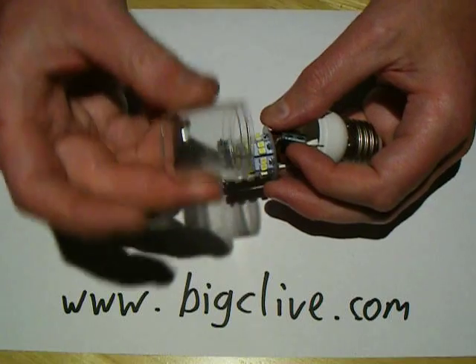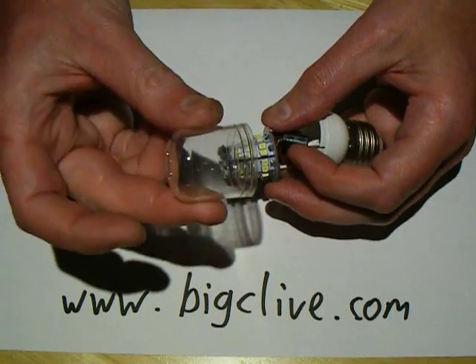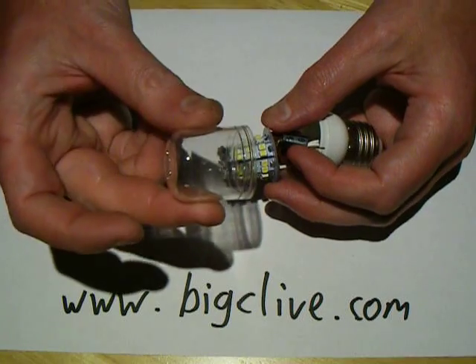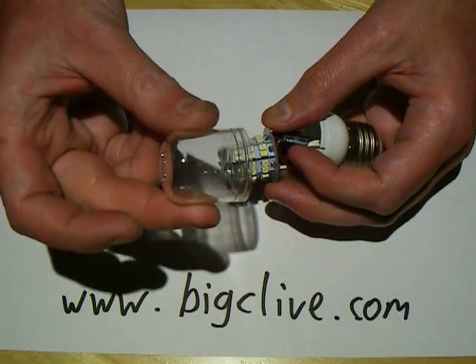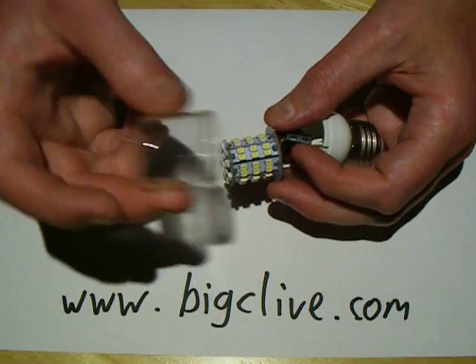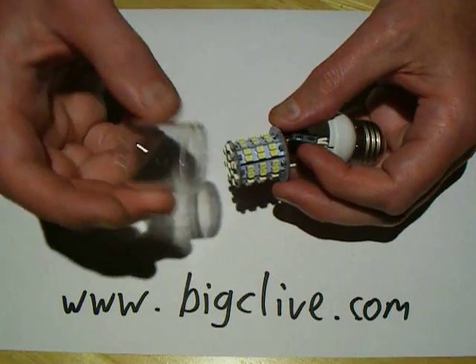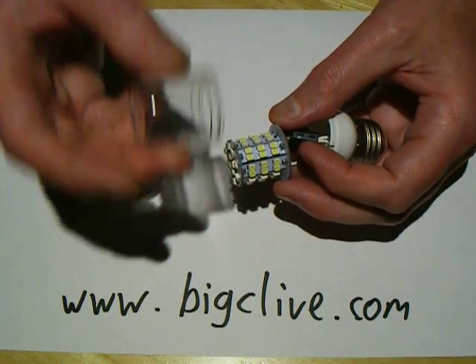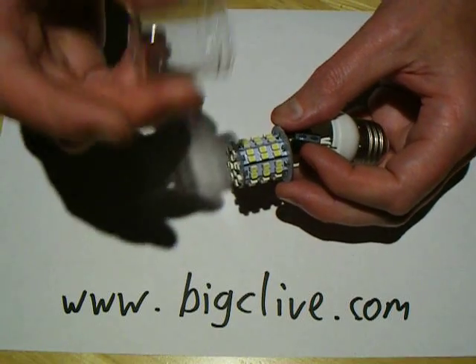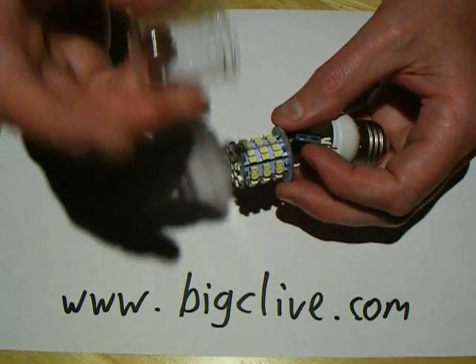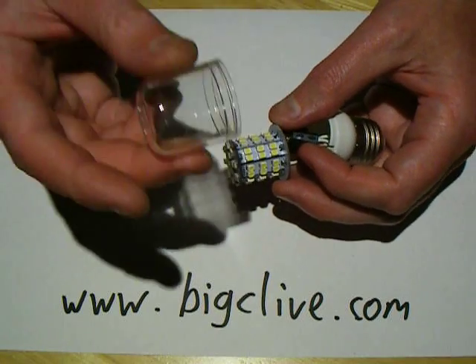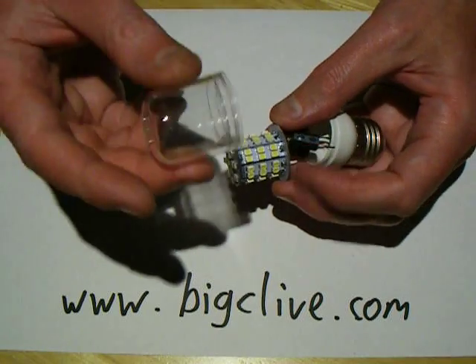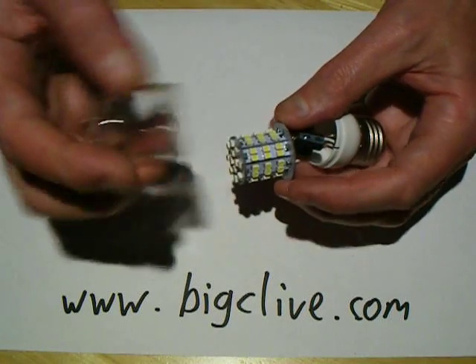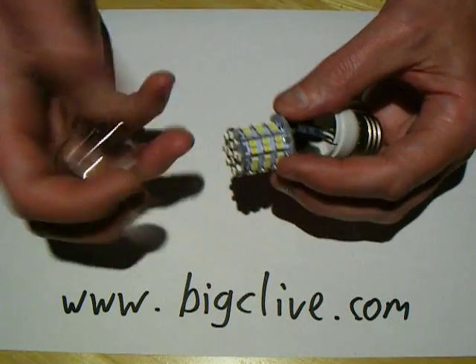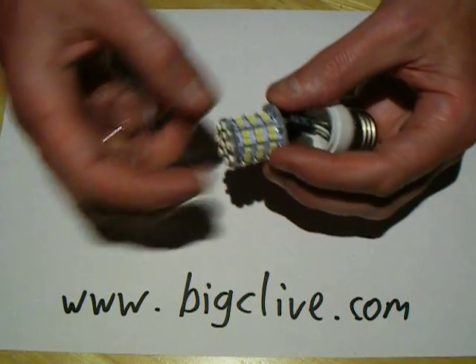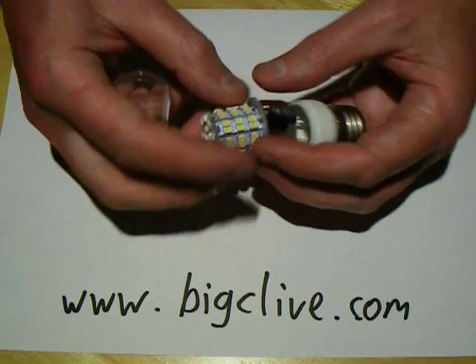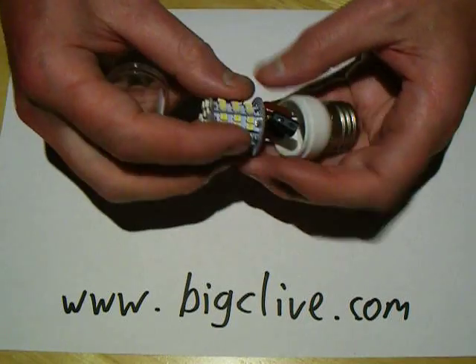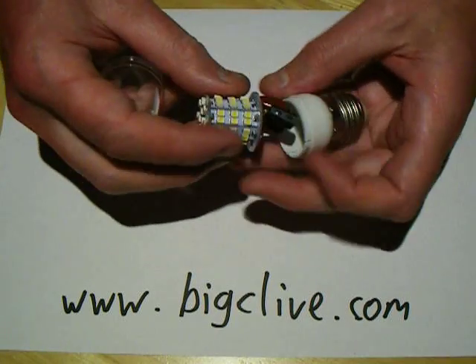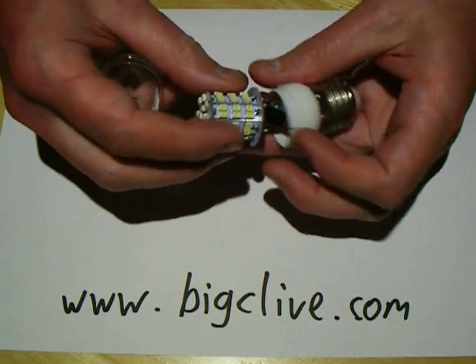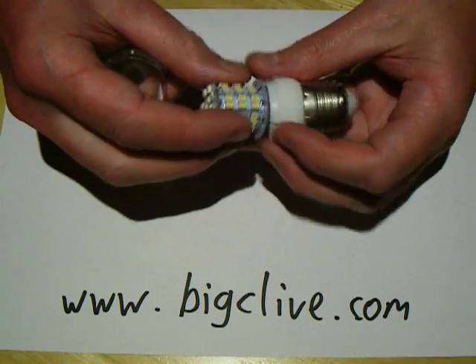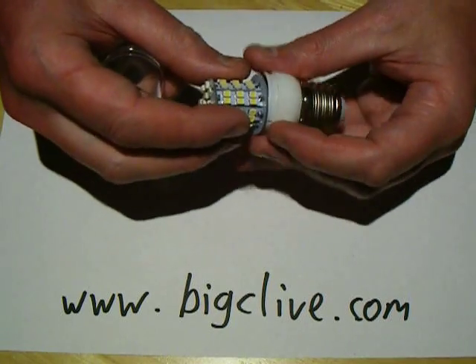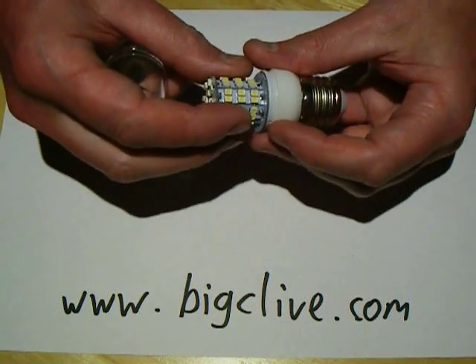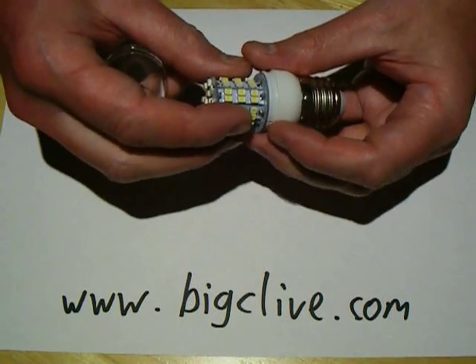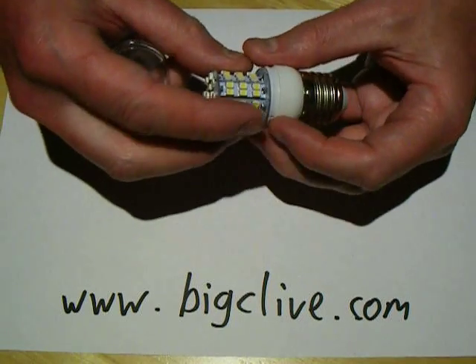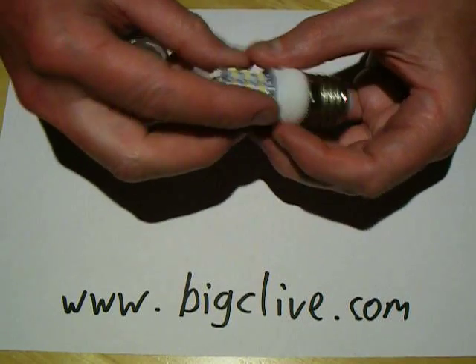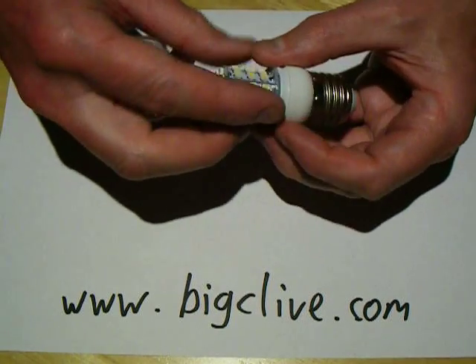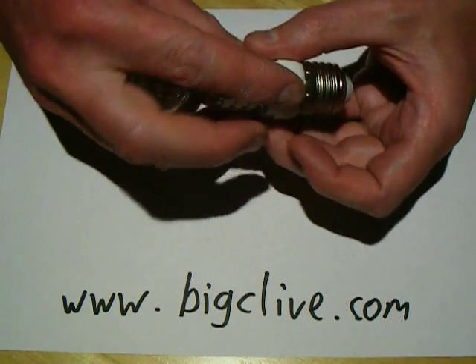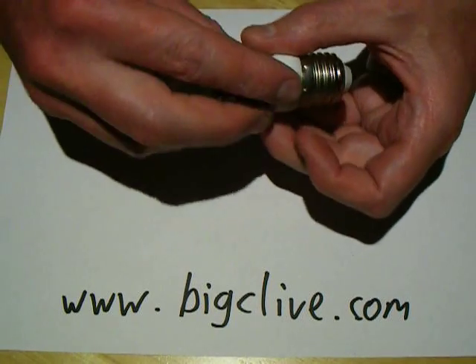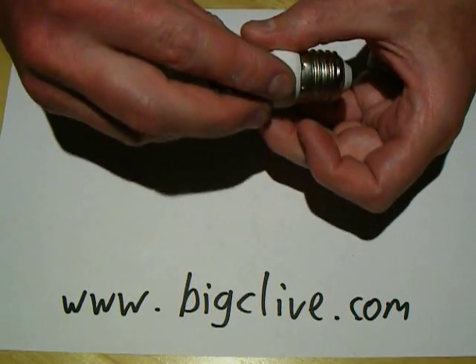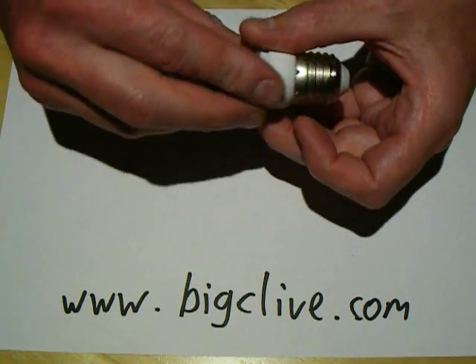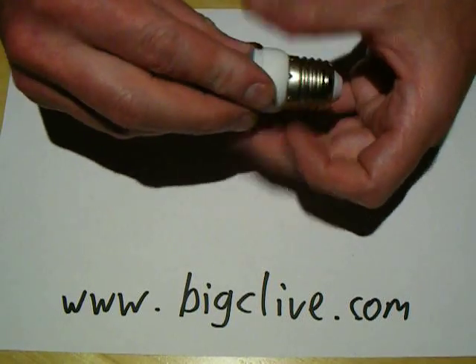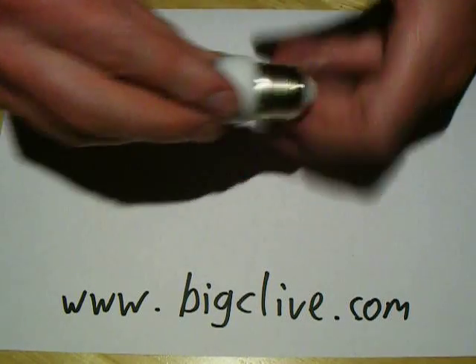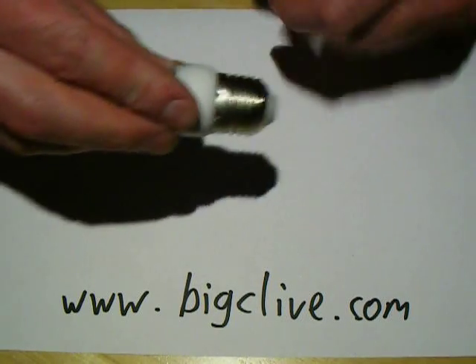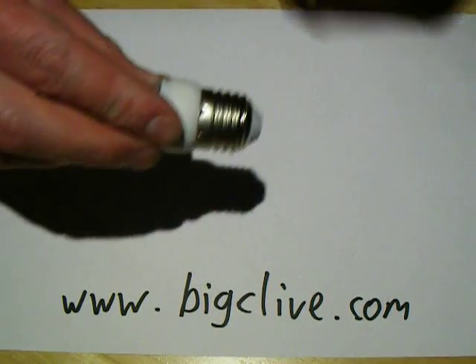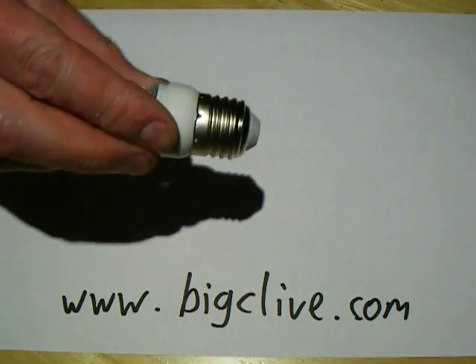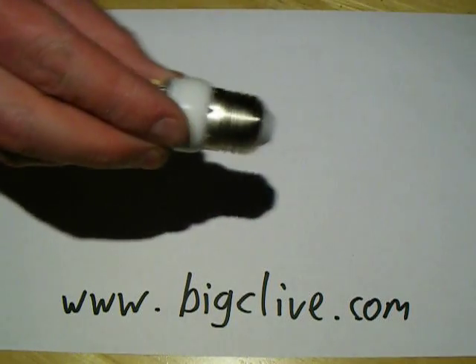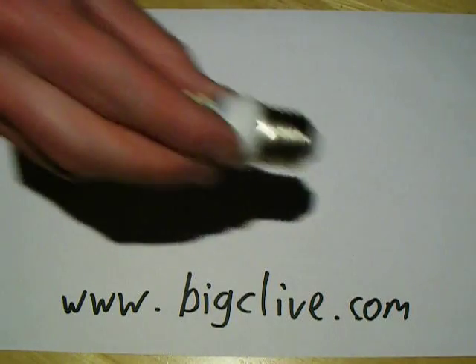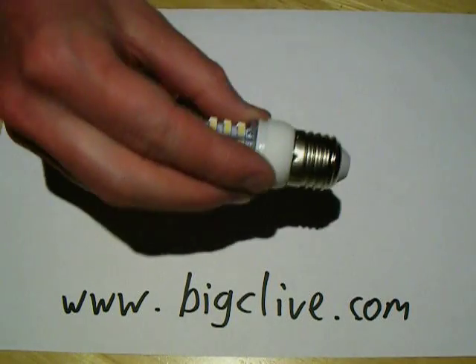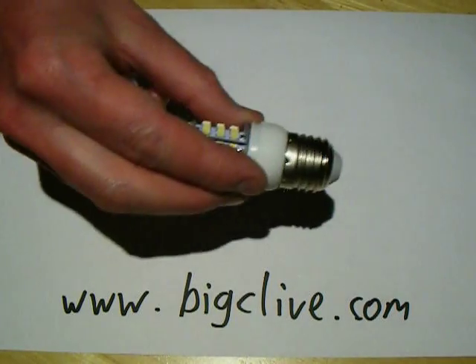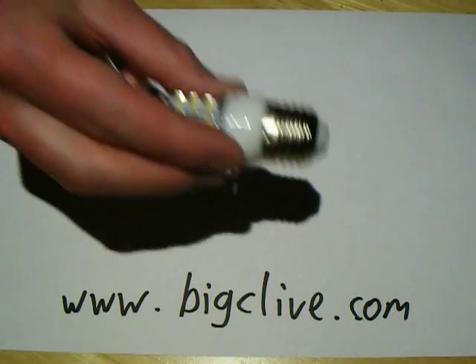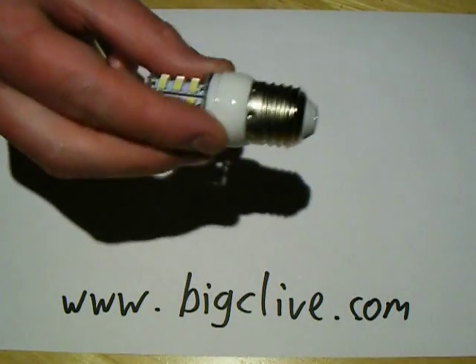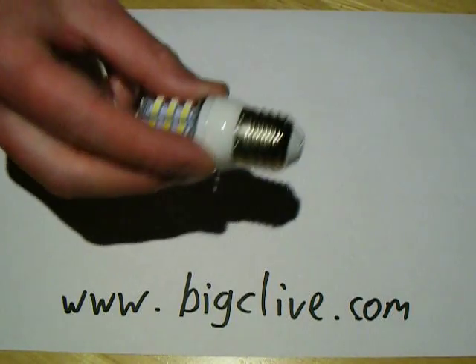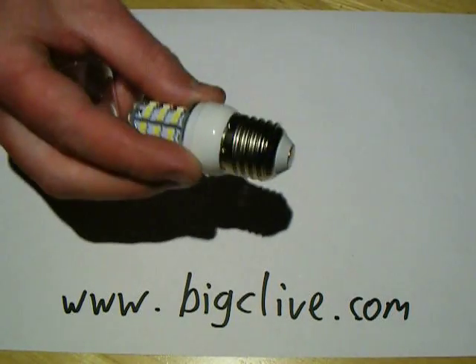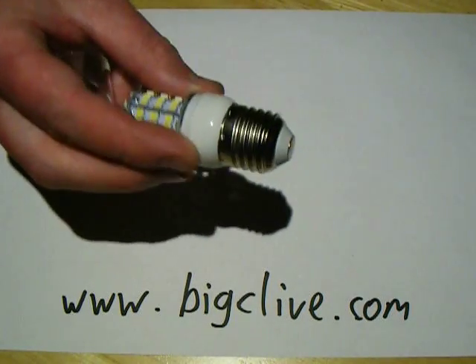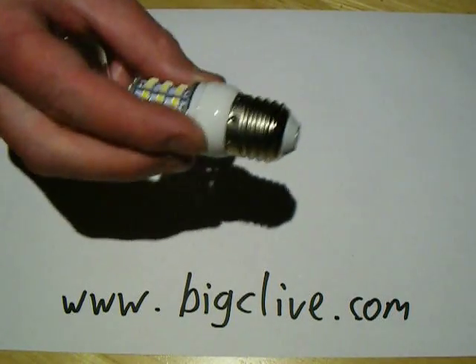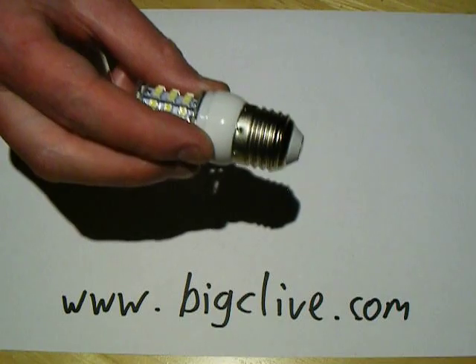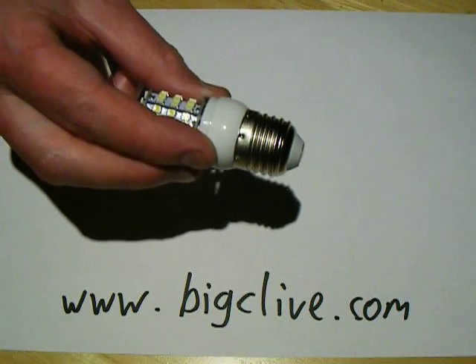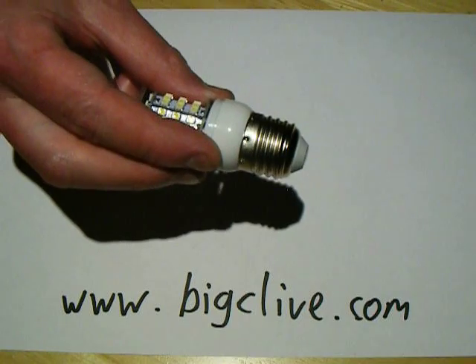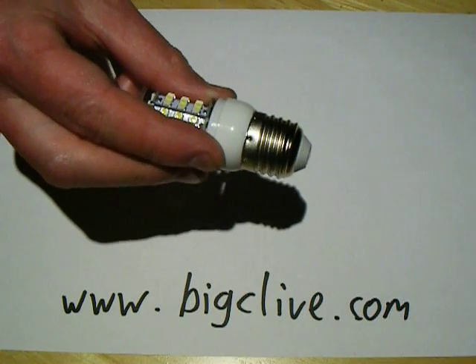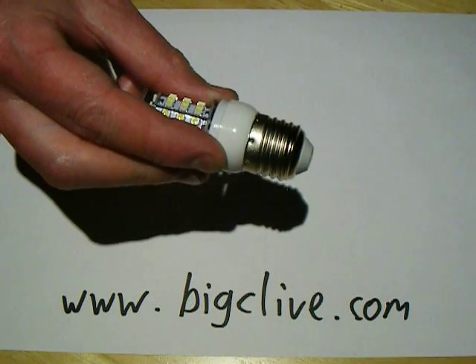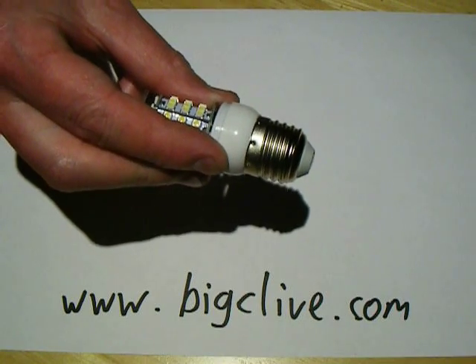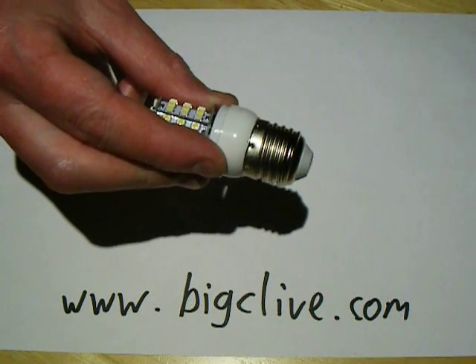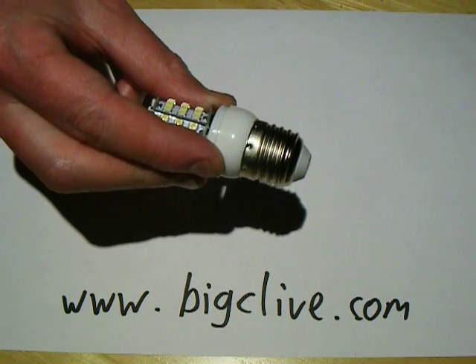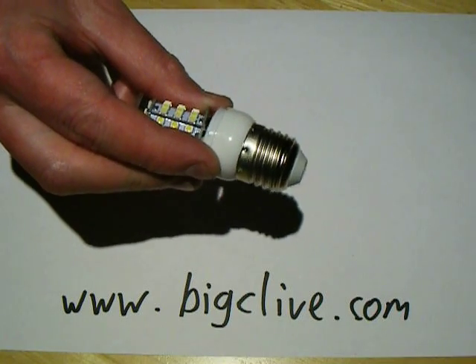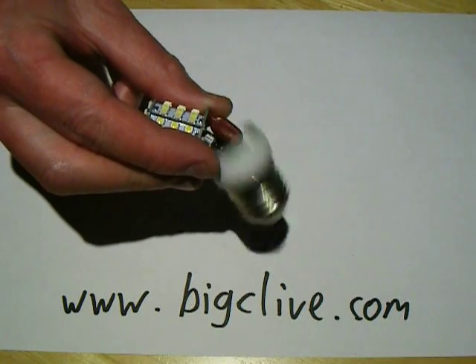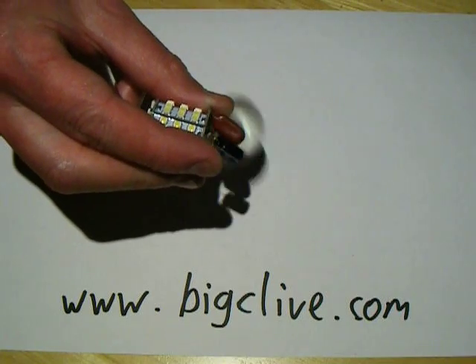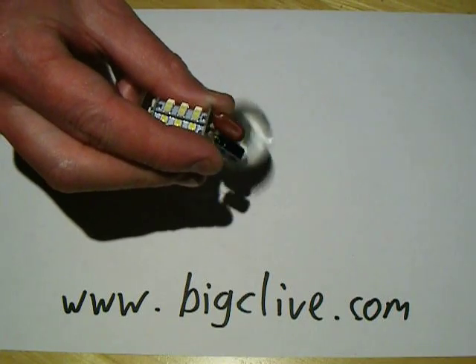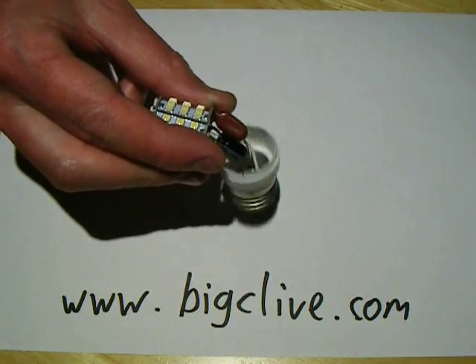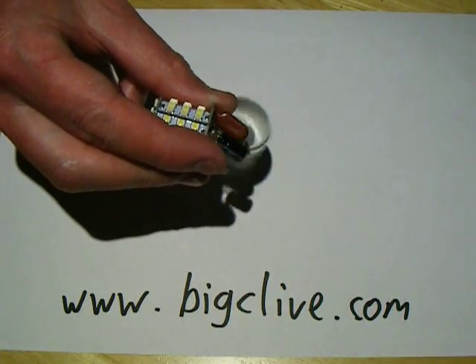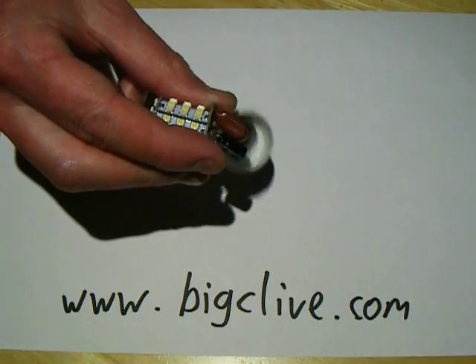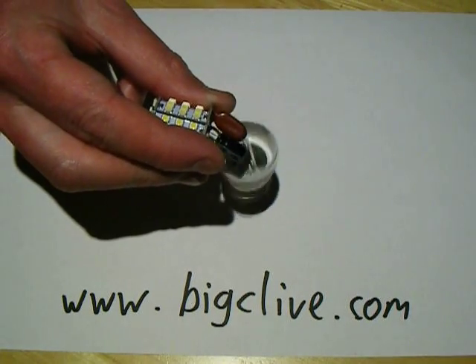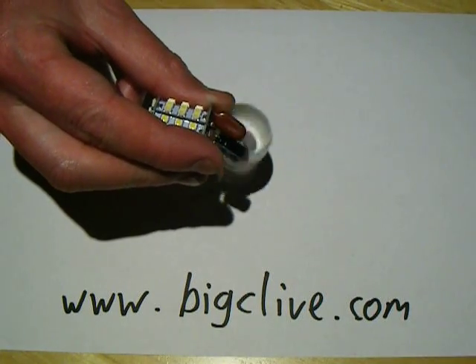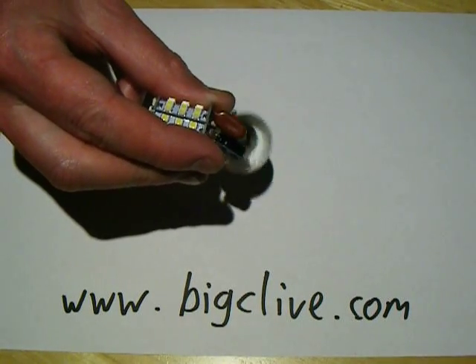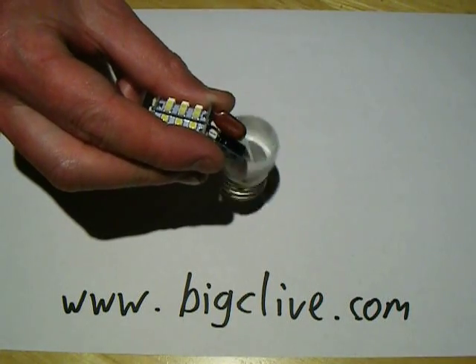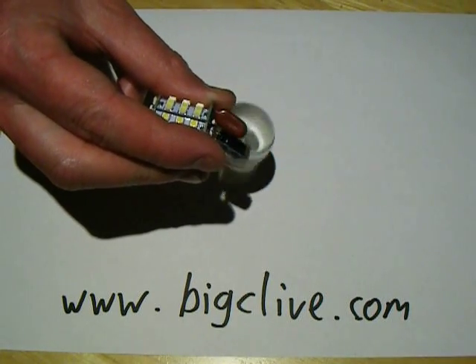Plastic cover — that's nice. Some of them don't have the plastic cover, and when you put it into a lamp holder you get a significant electric shock off the solder connections.